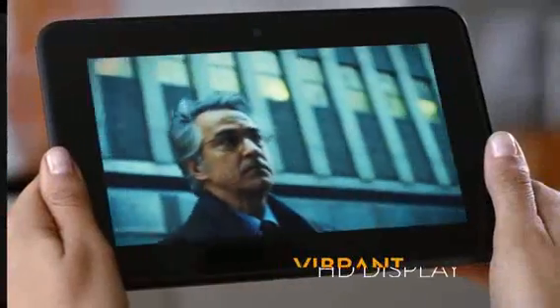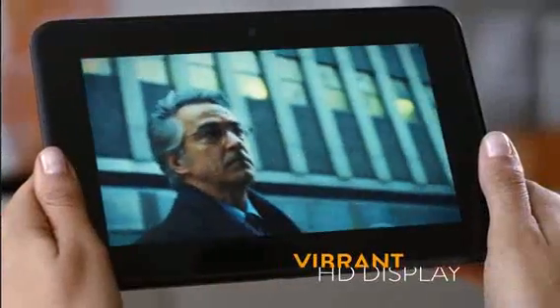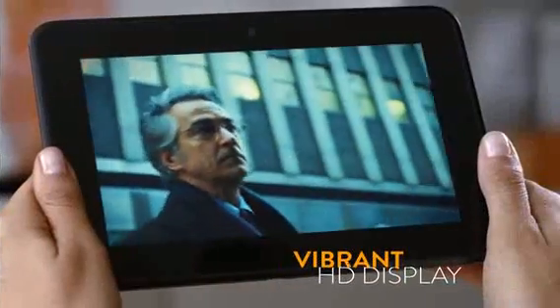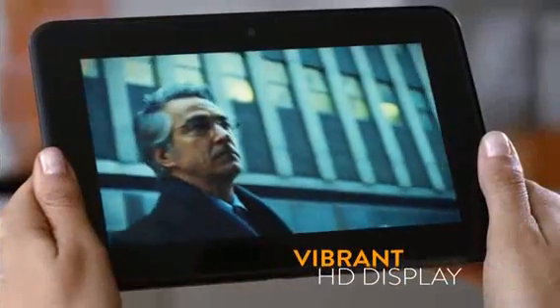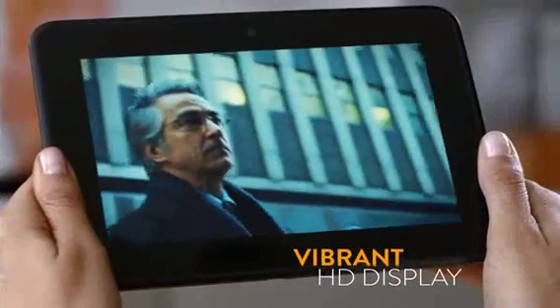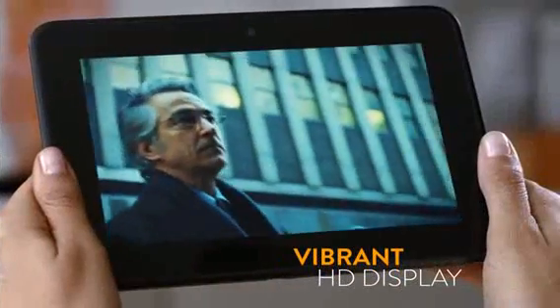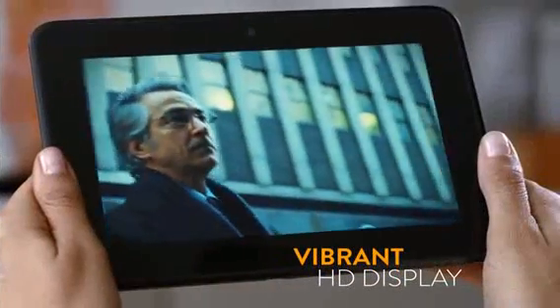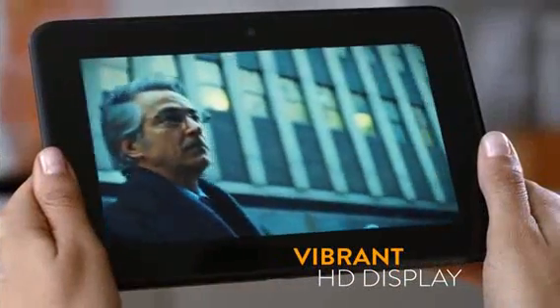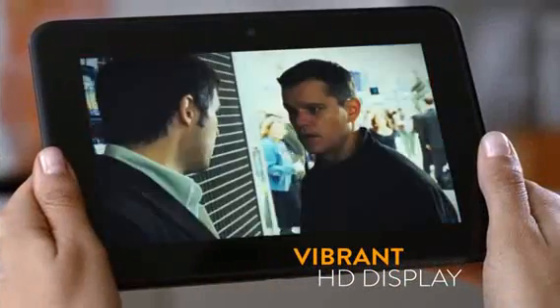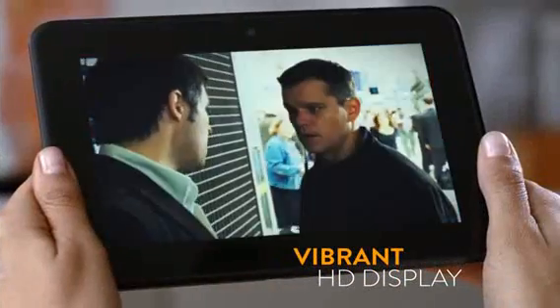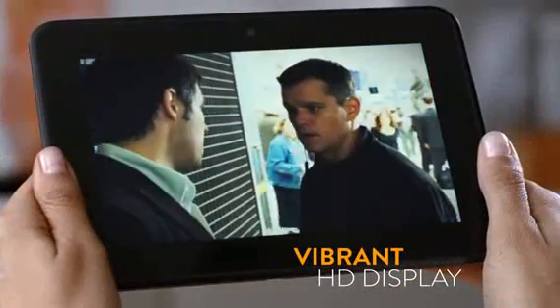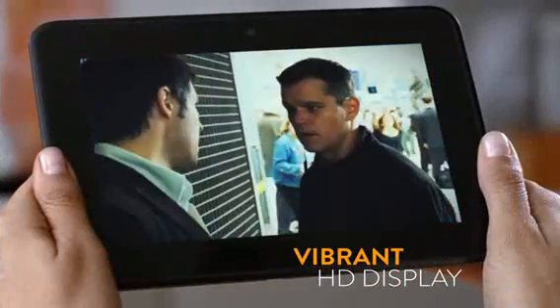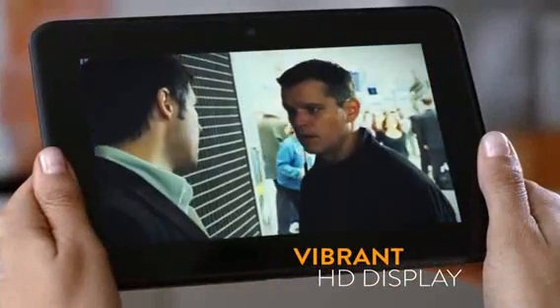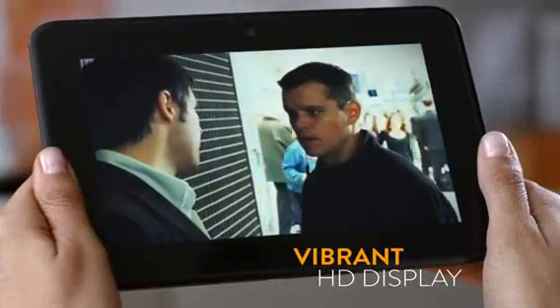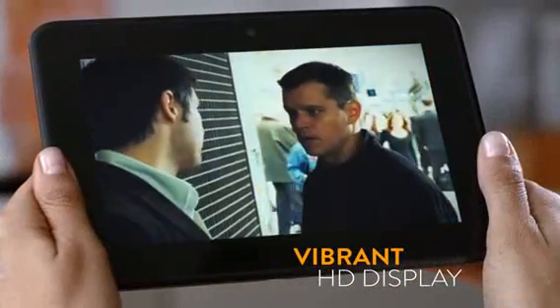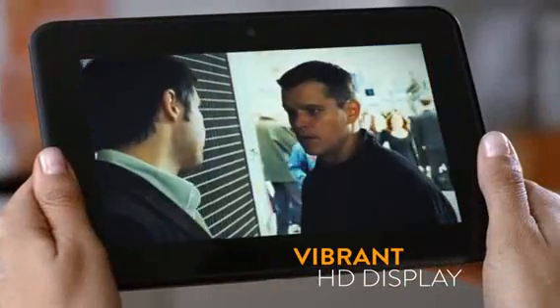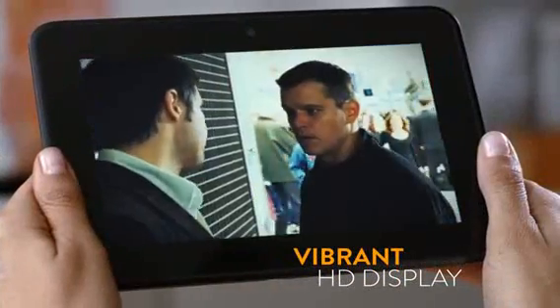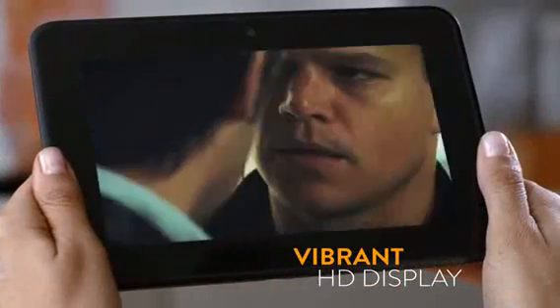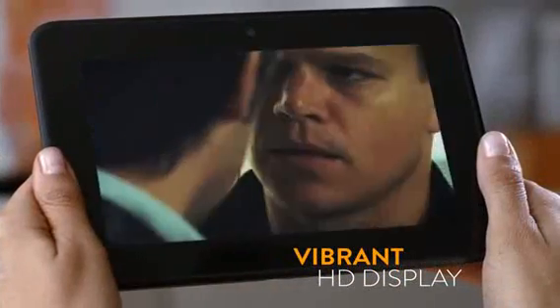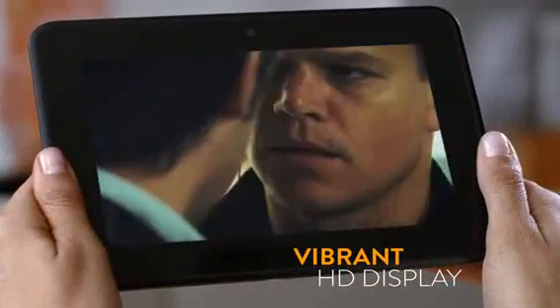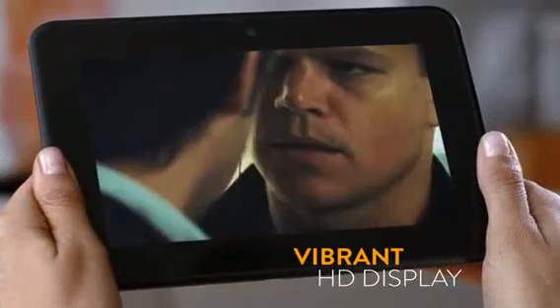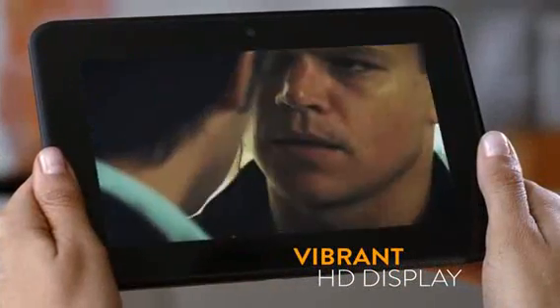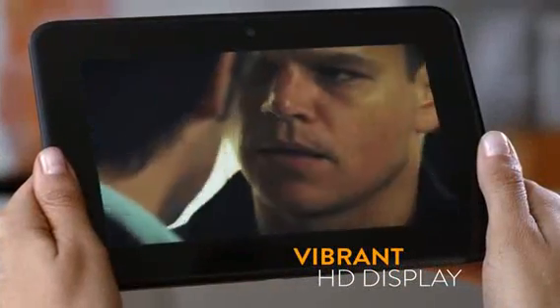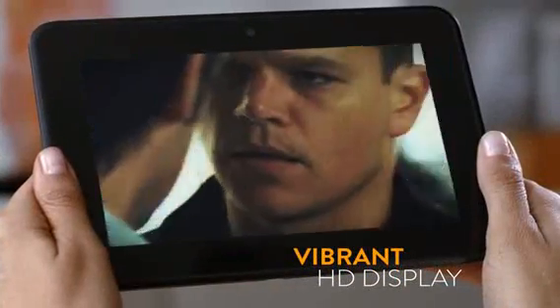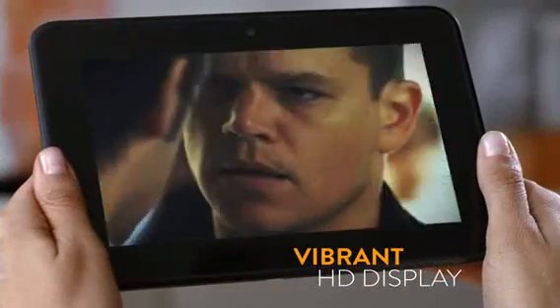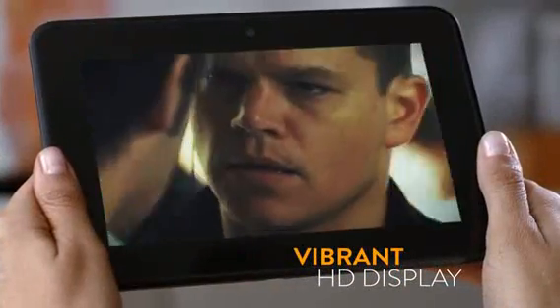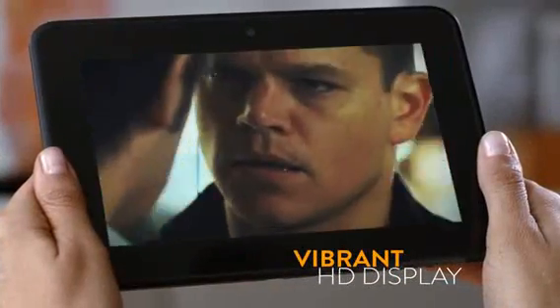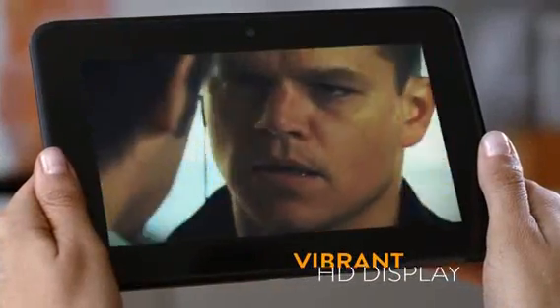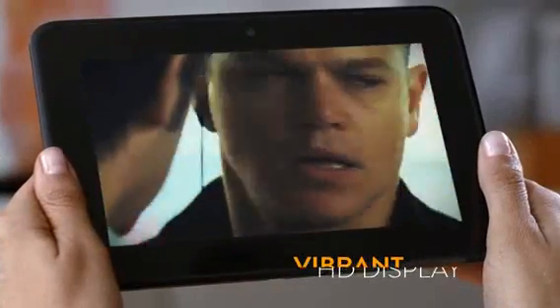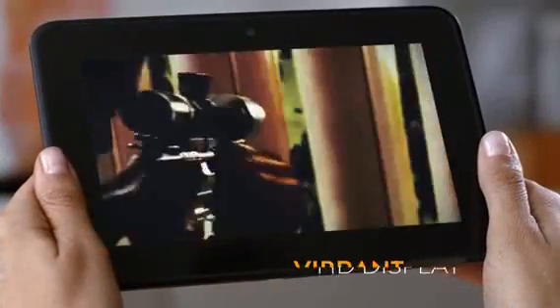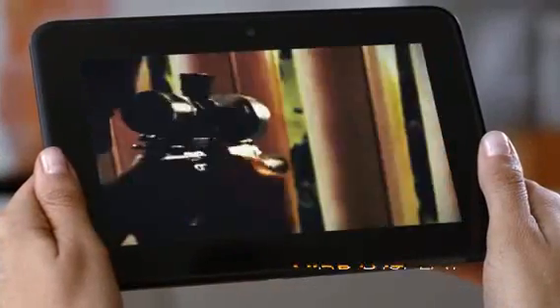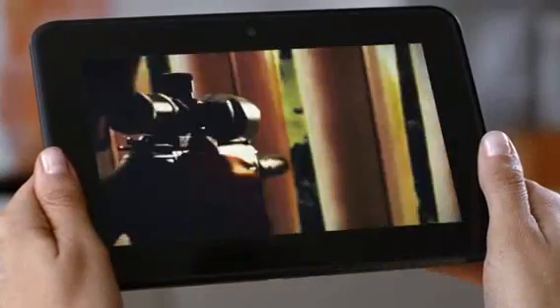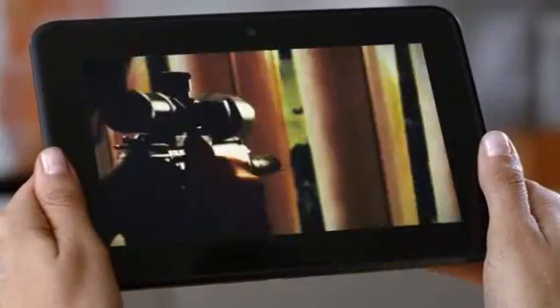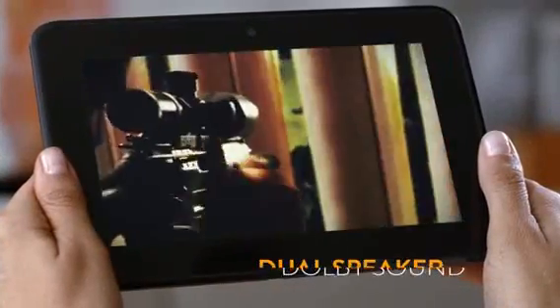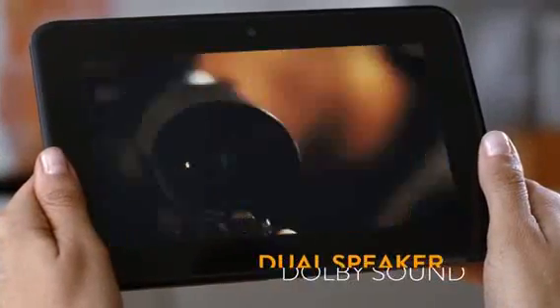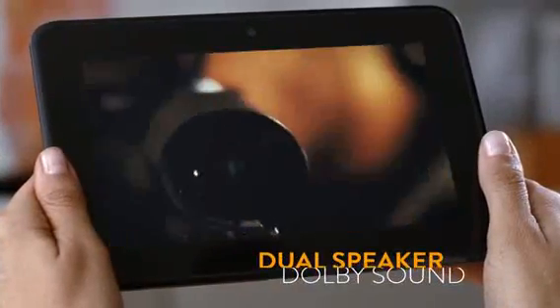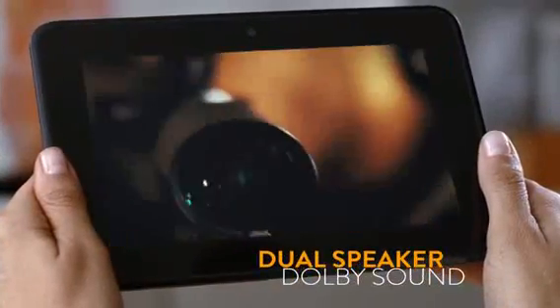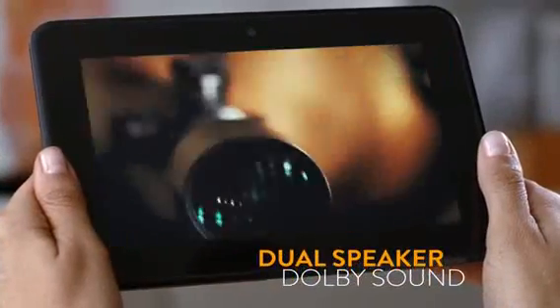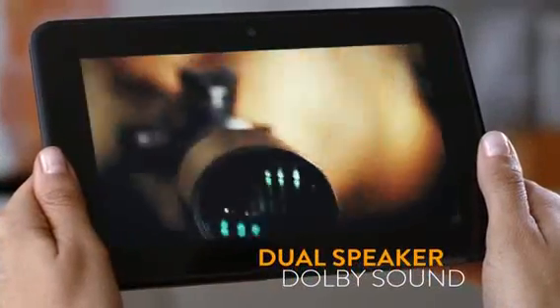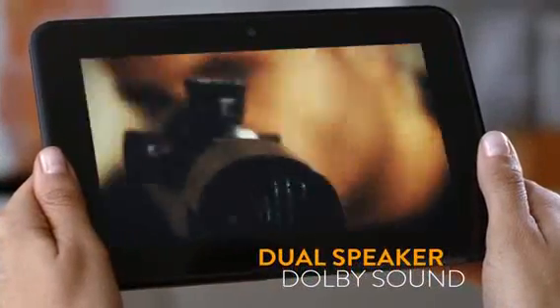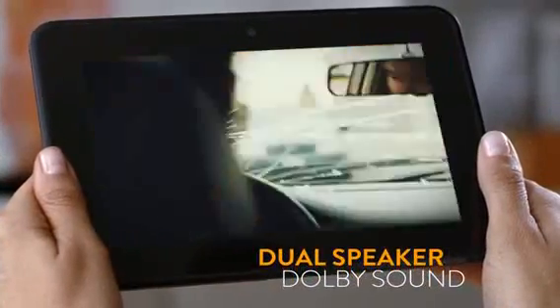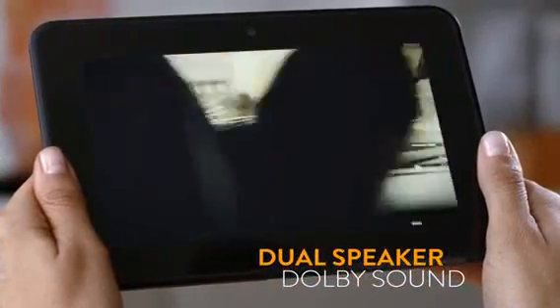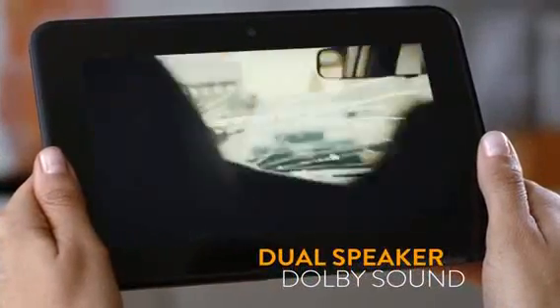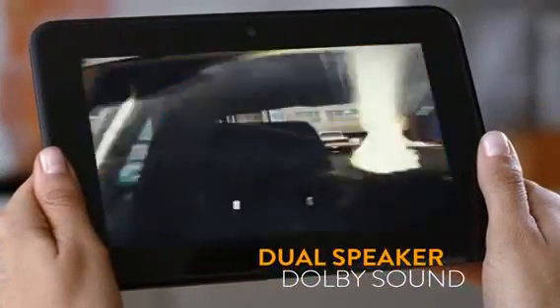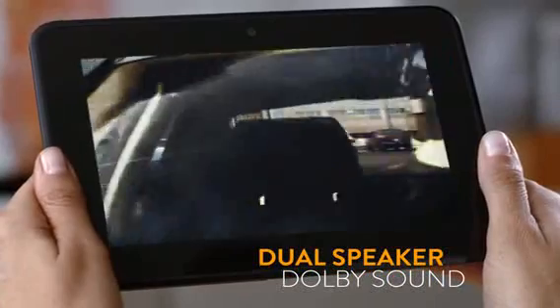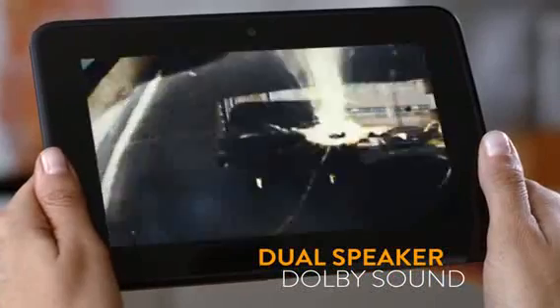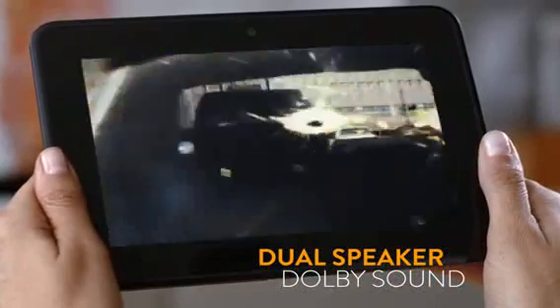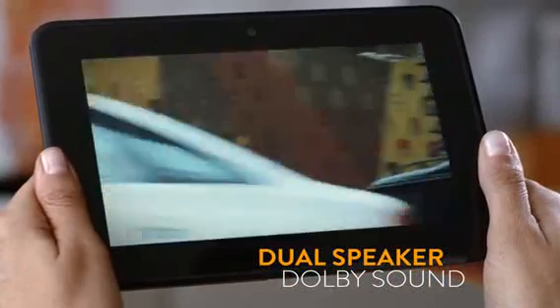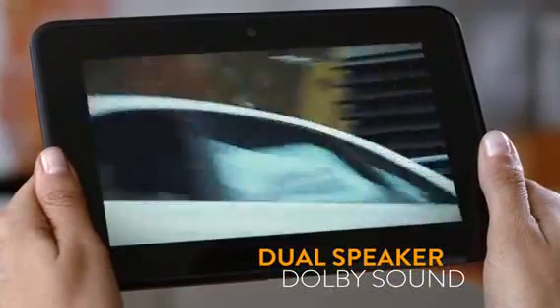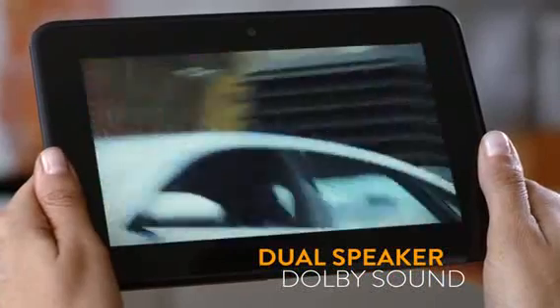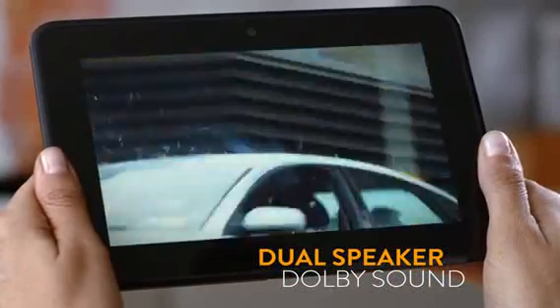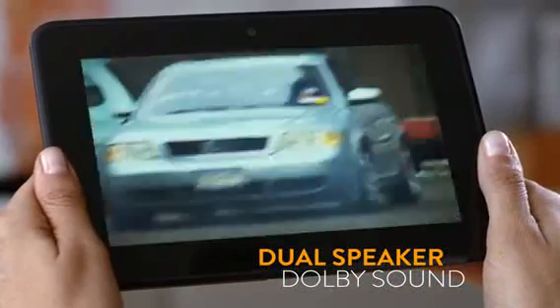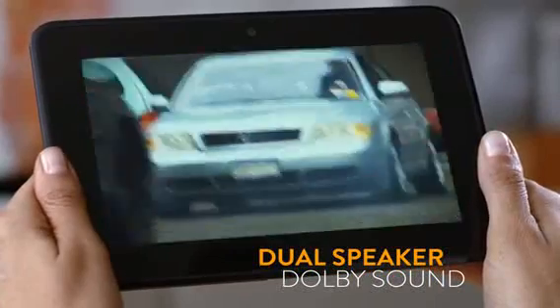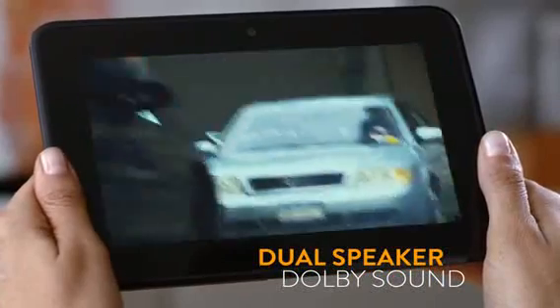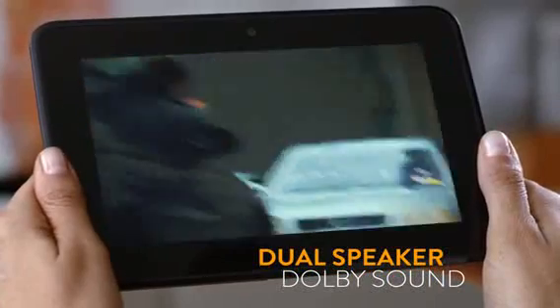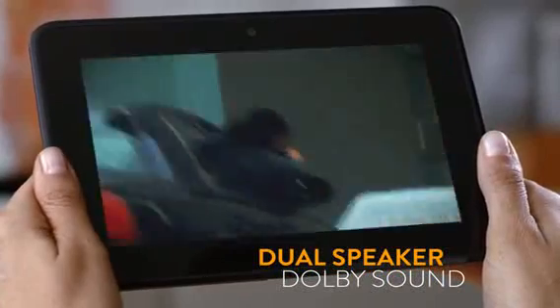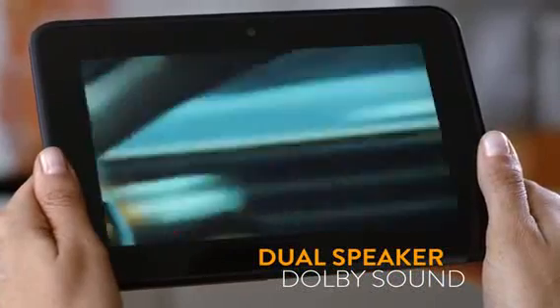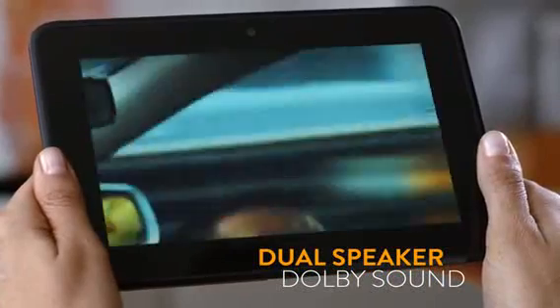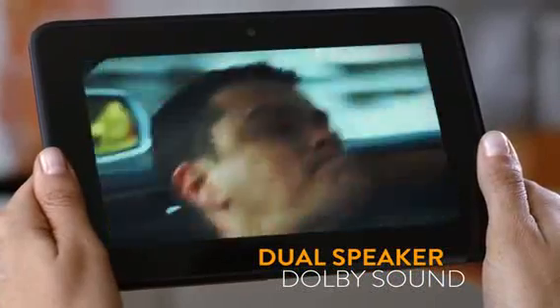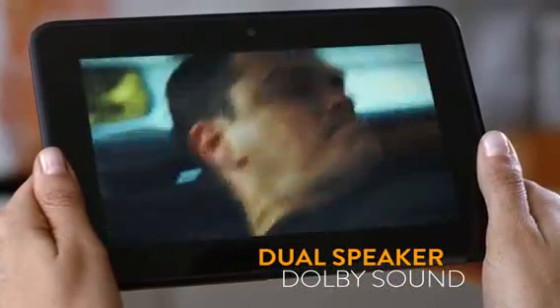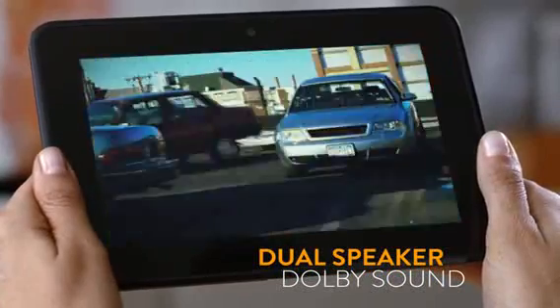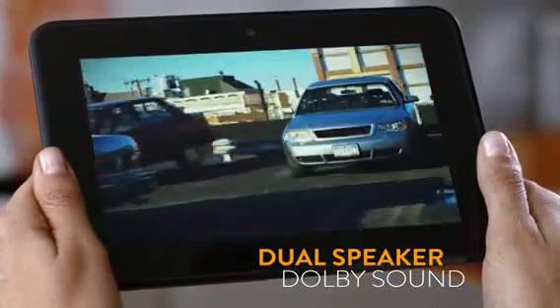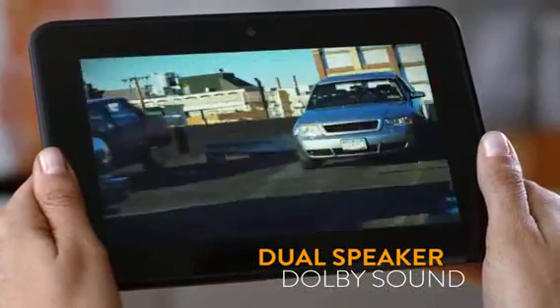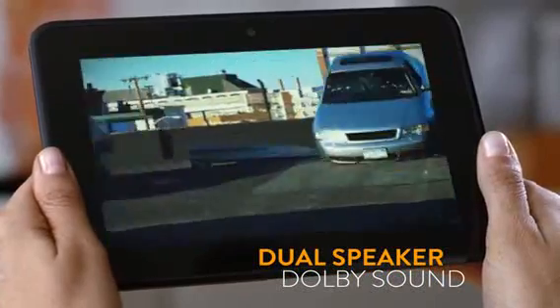Video looks vibrant and crisp on the HD display. And with Dolby Audio, the sound is clear and immersive.